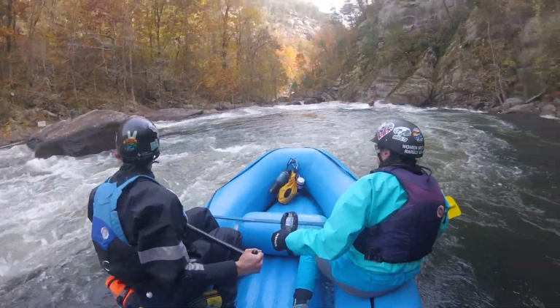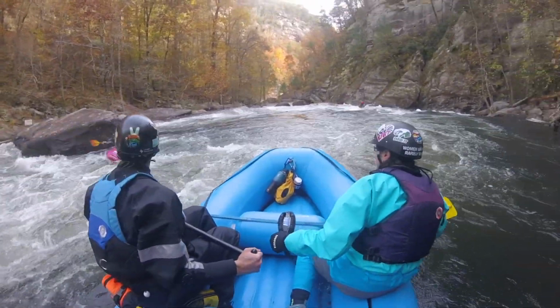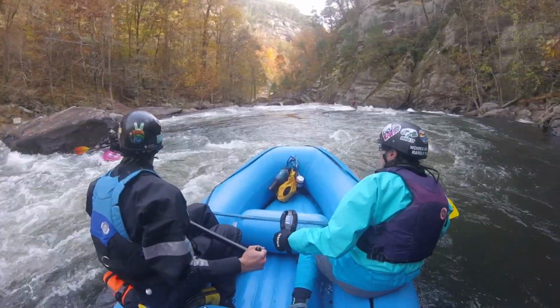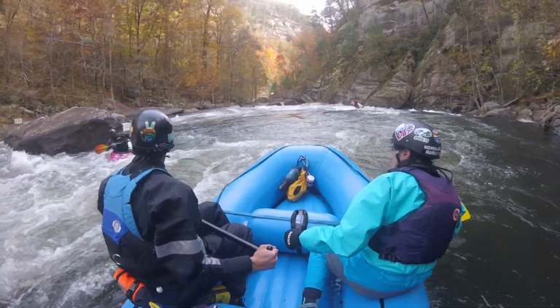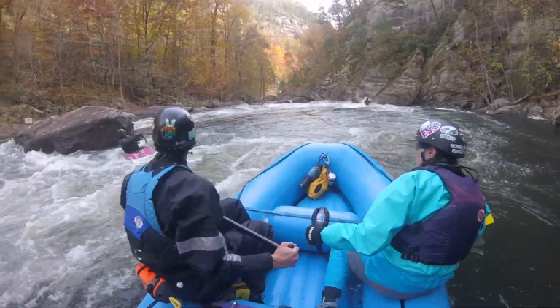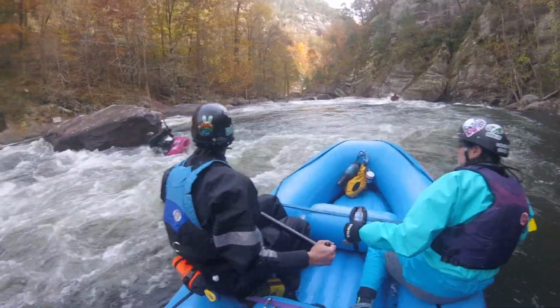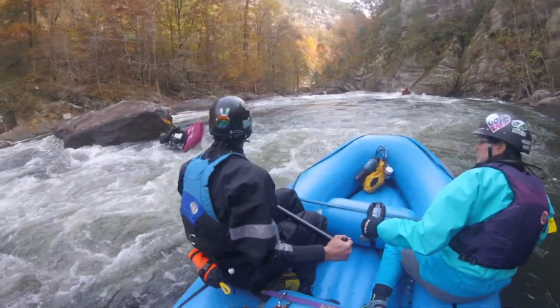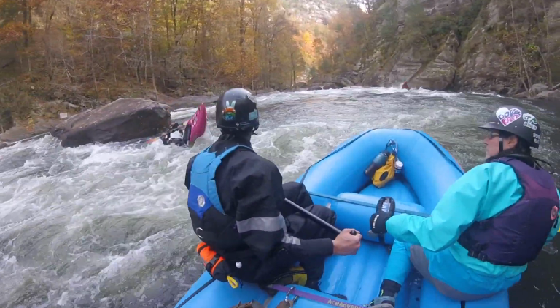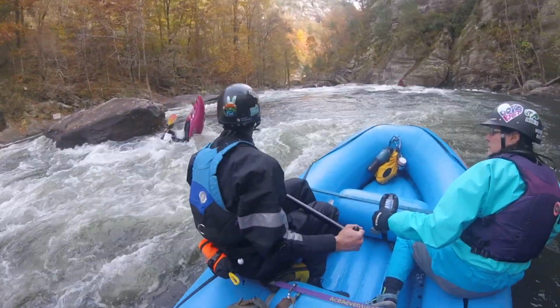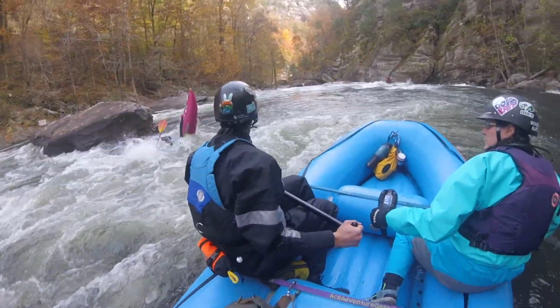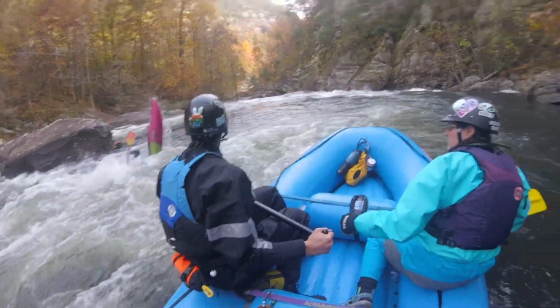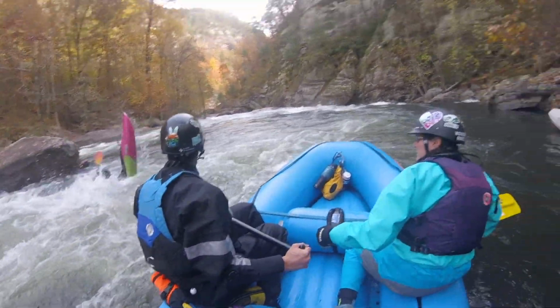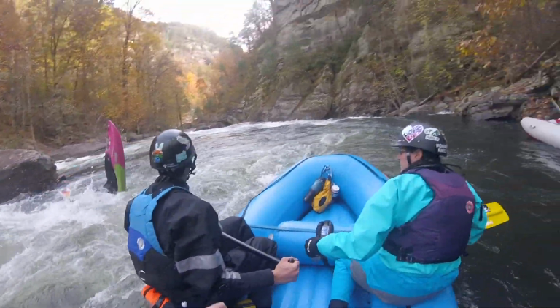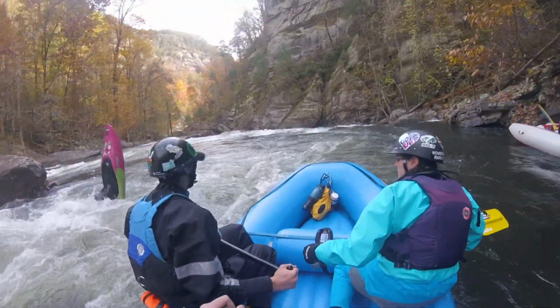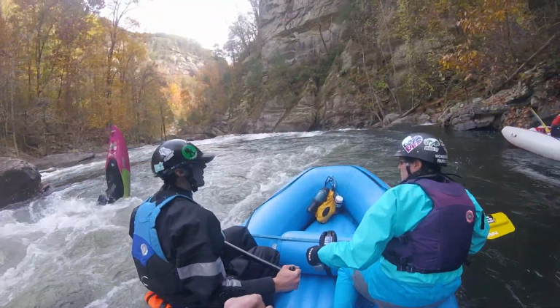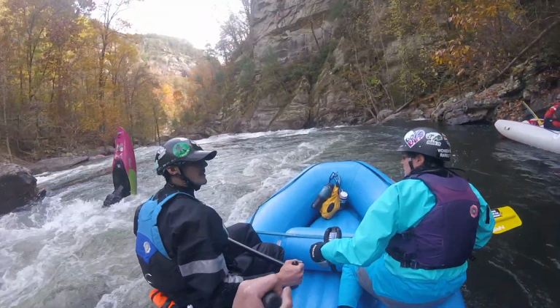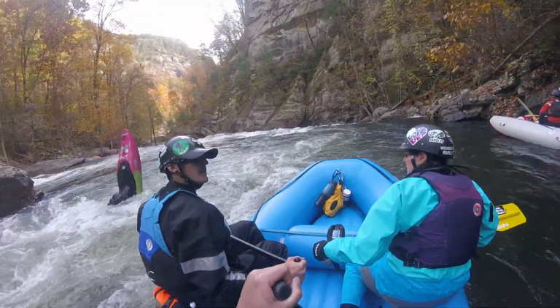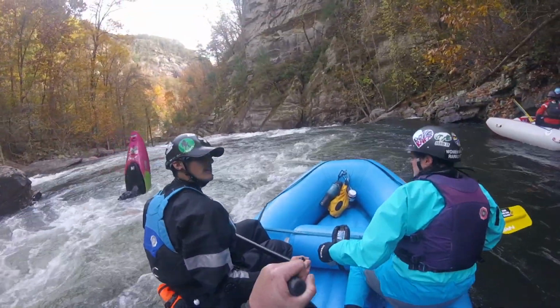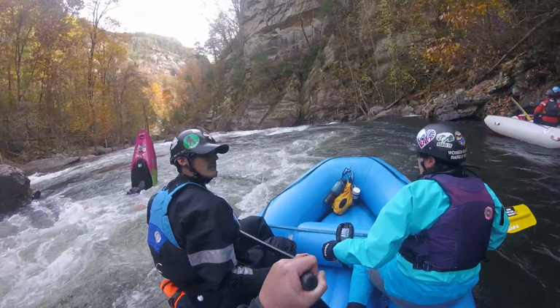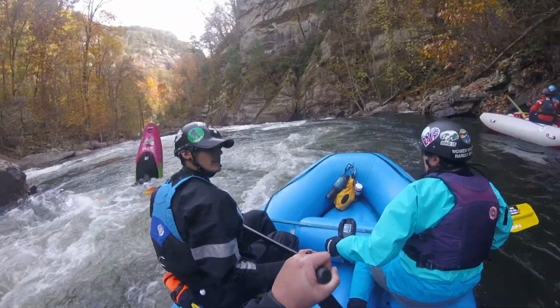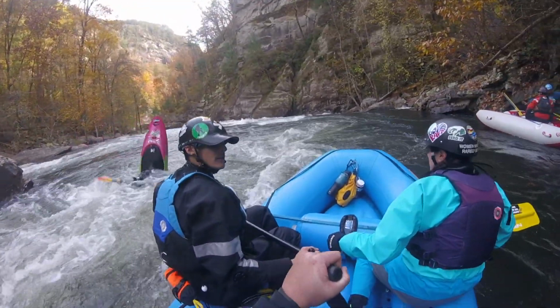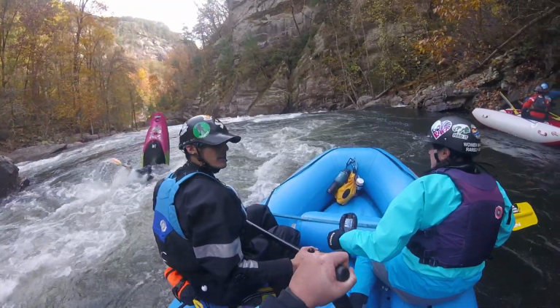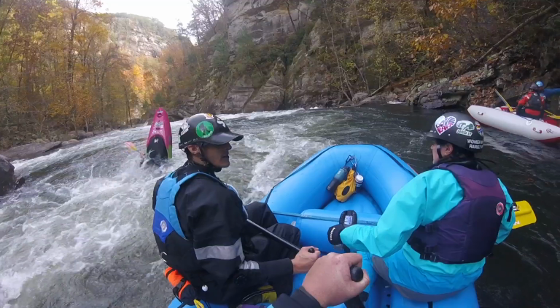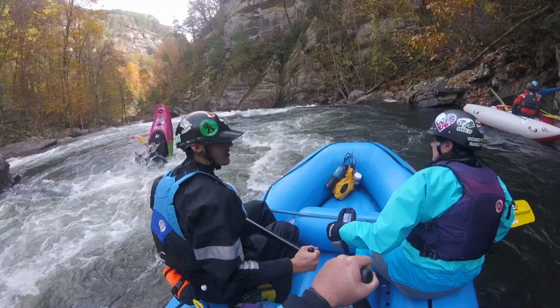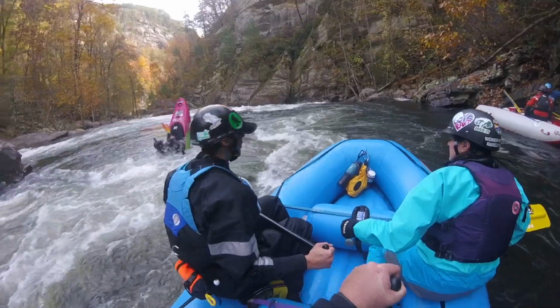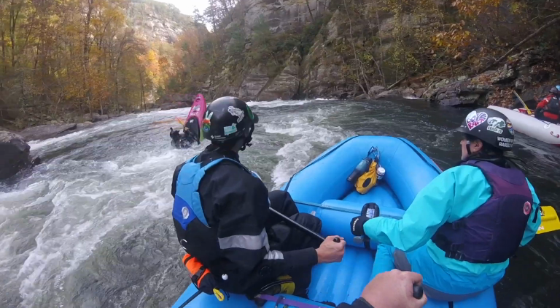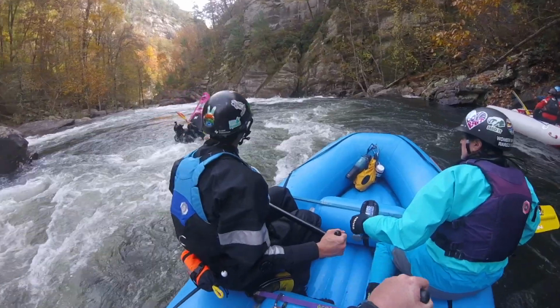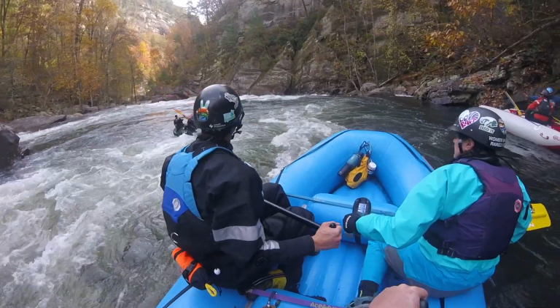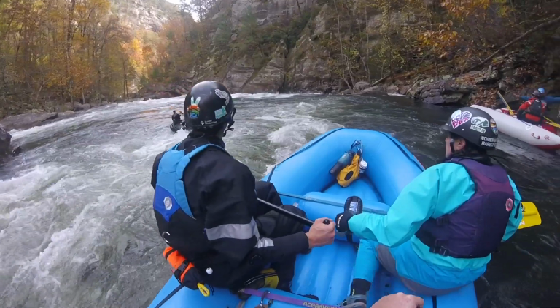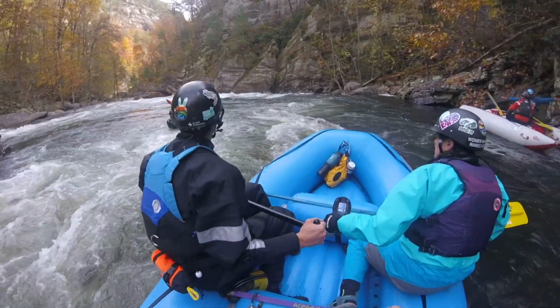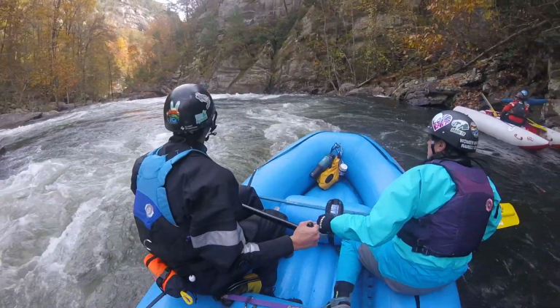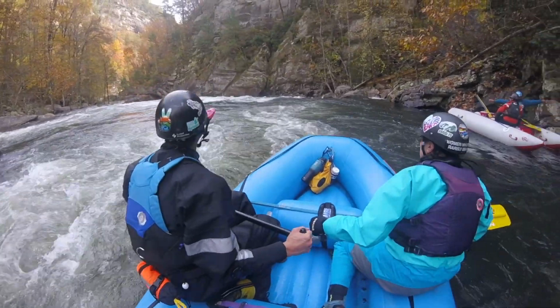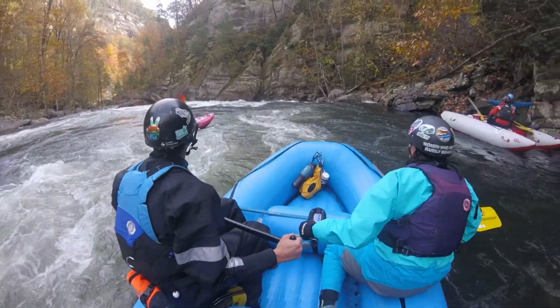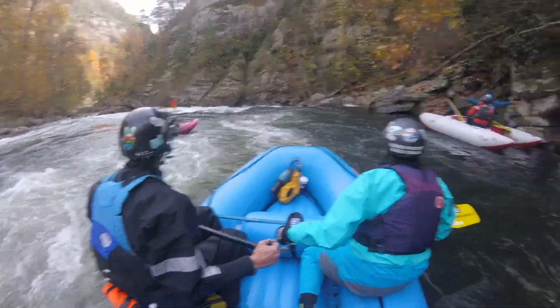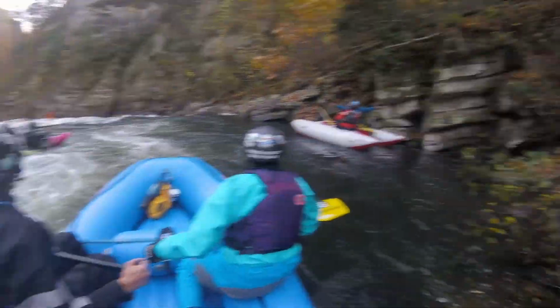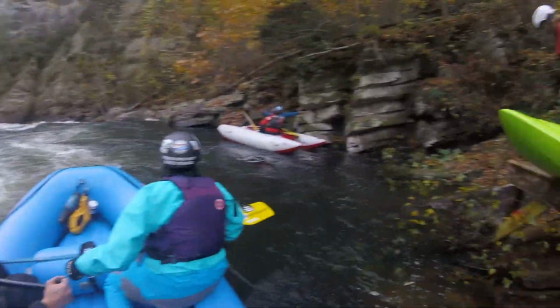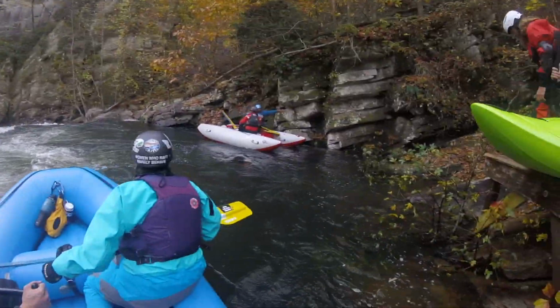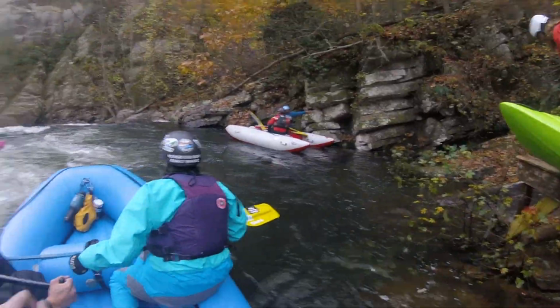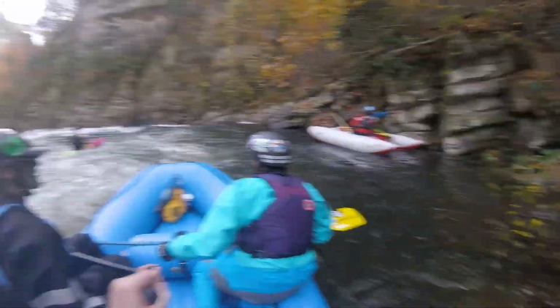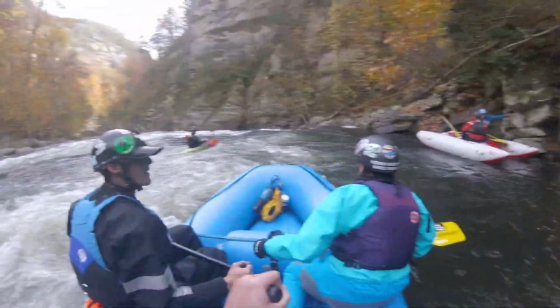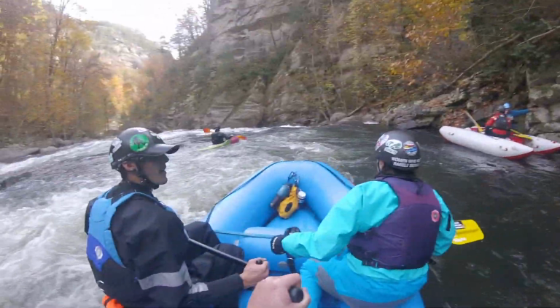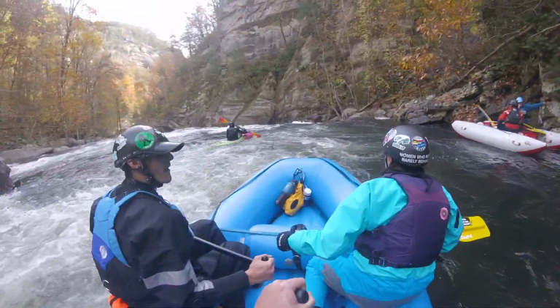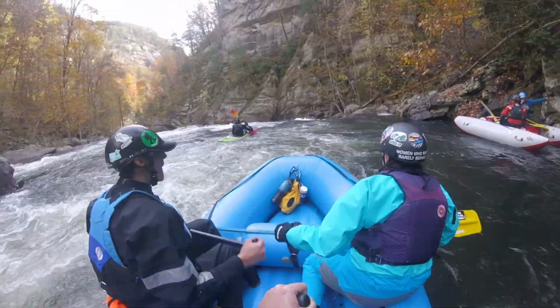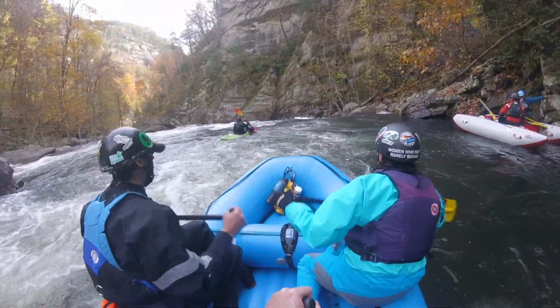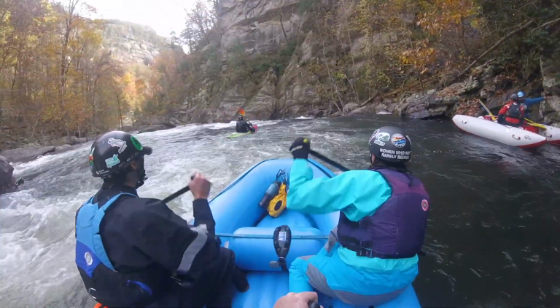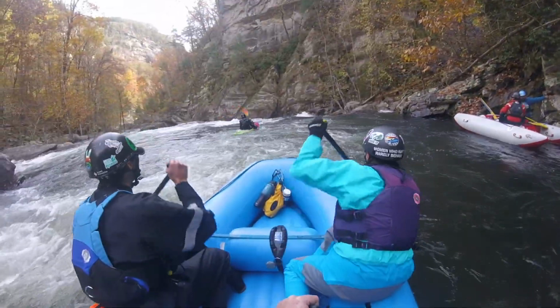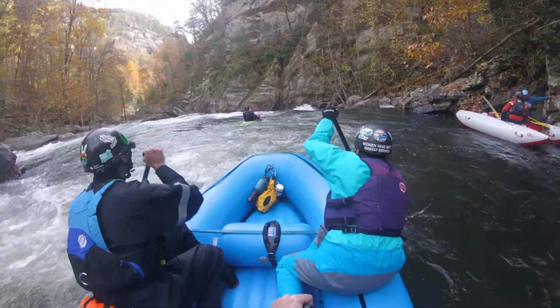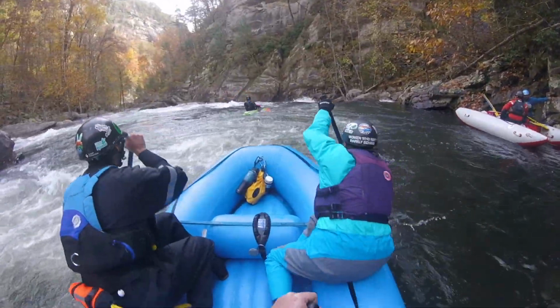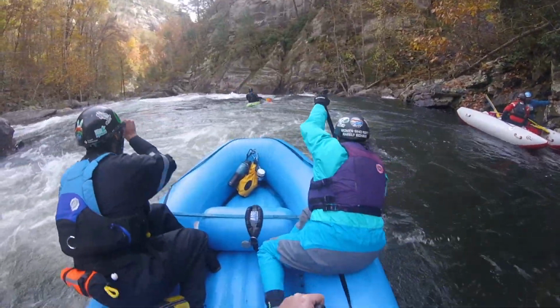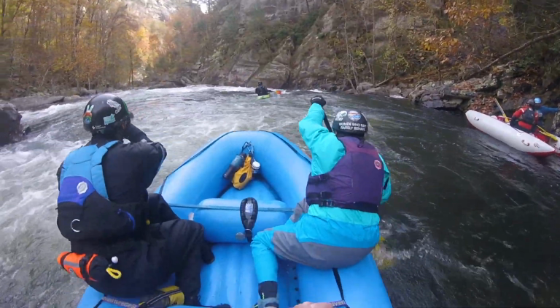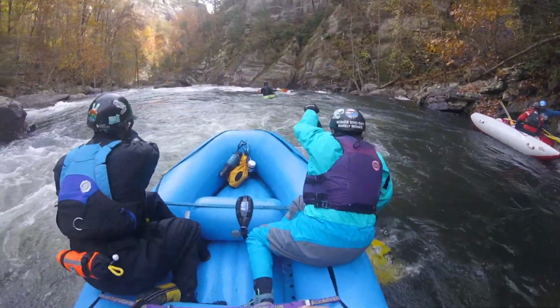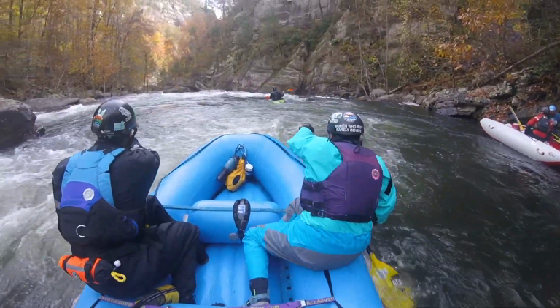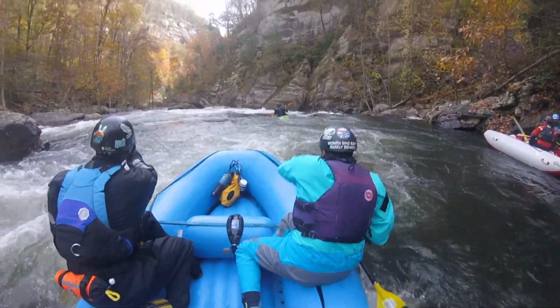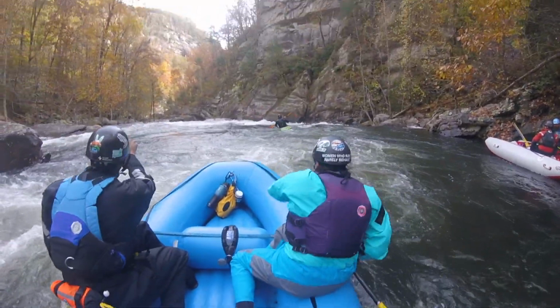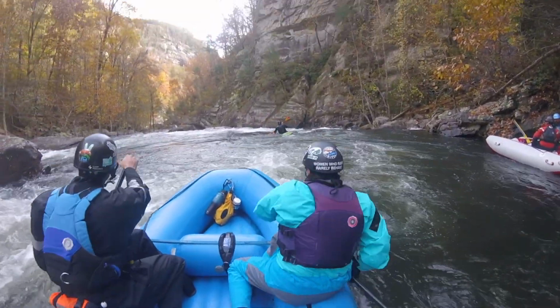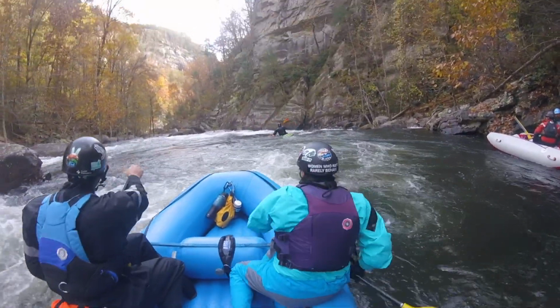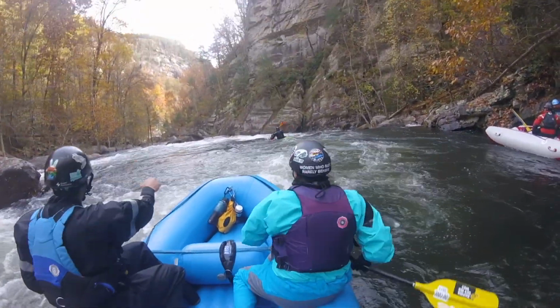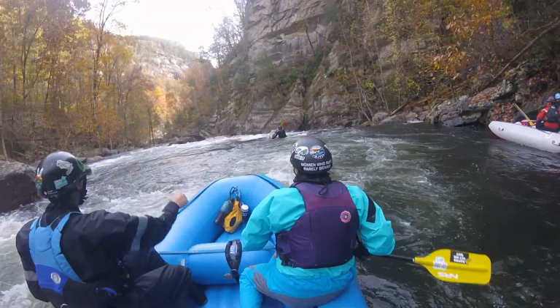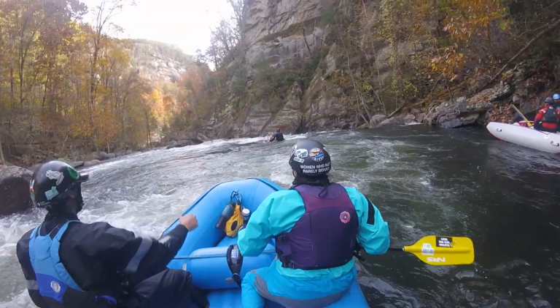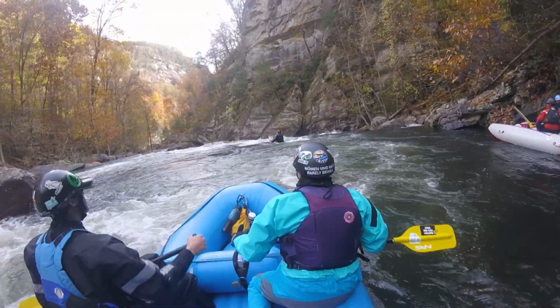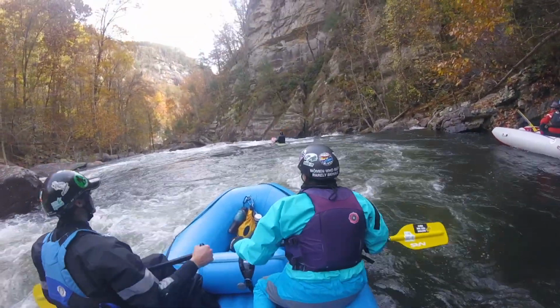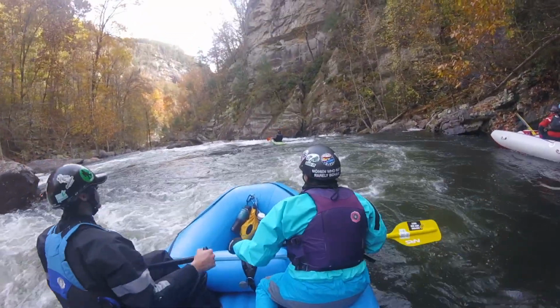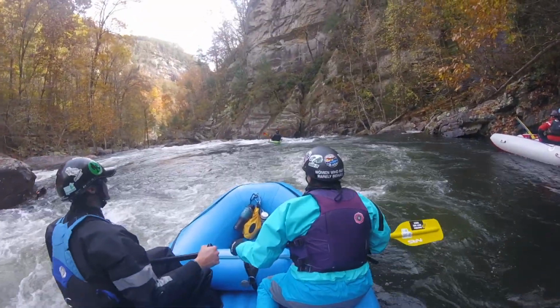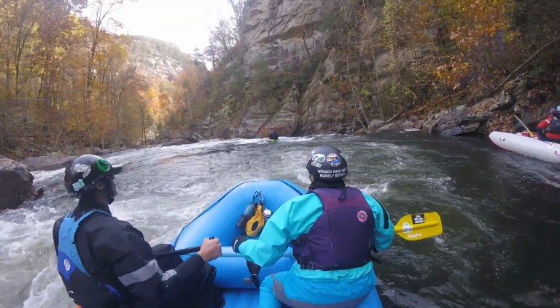You want to catch one of these safety eddies to visualize this rapid. But don't stay too long here — you will get really intimidated.